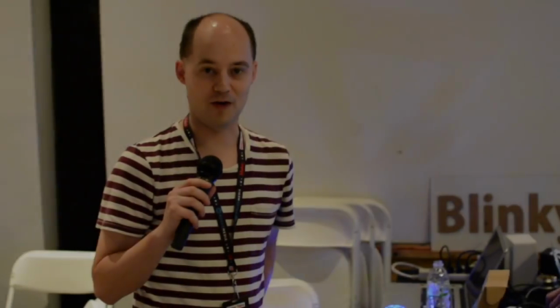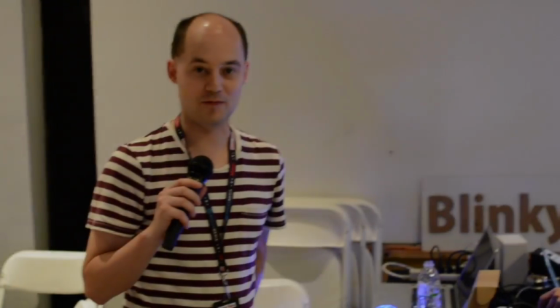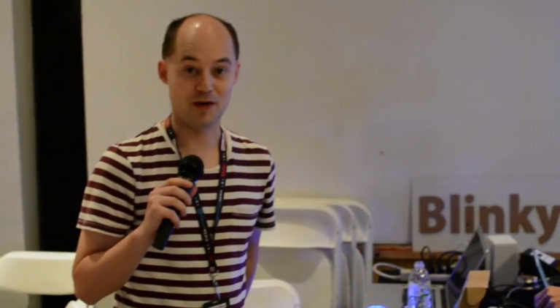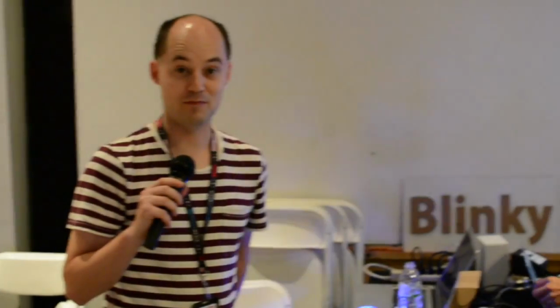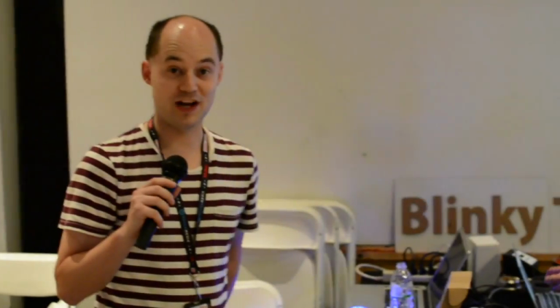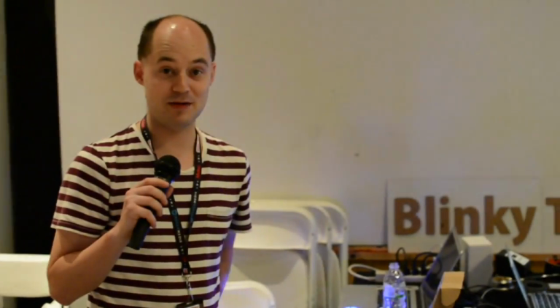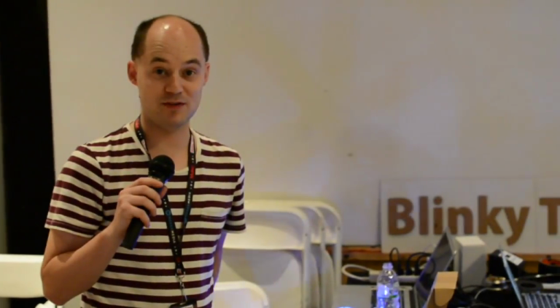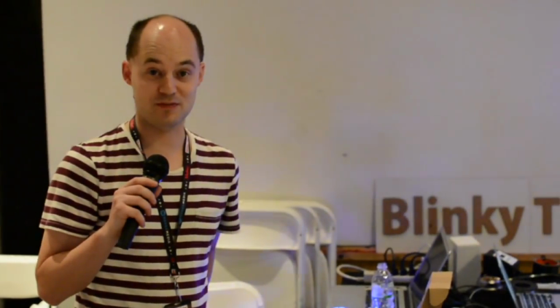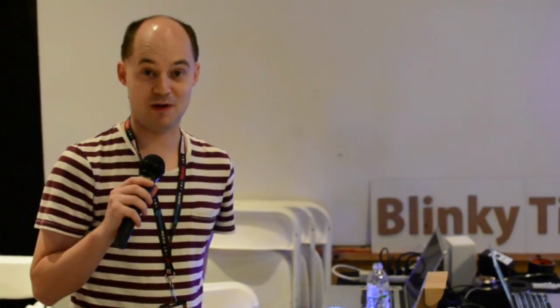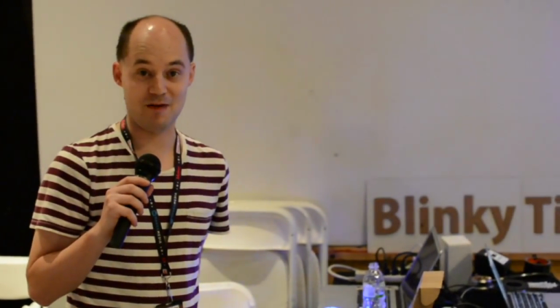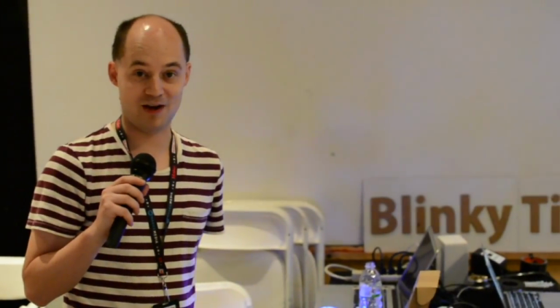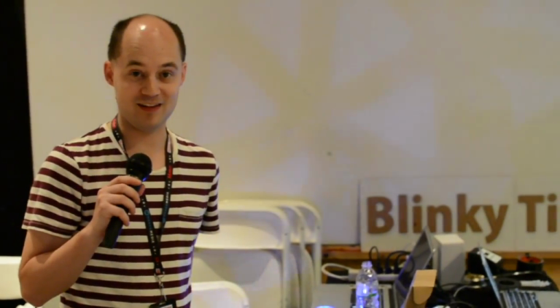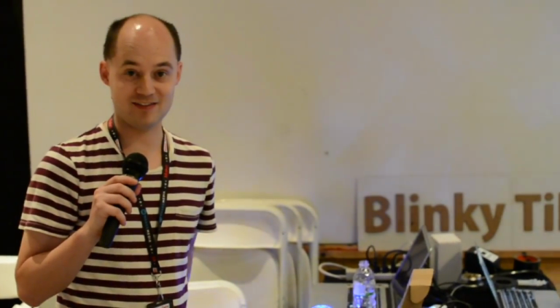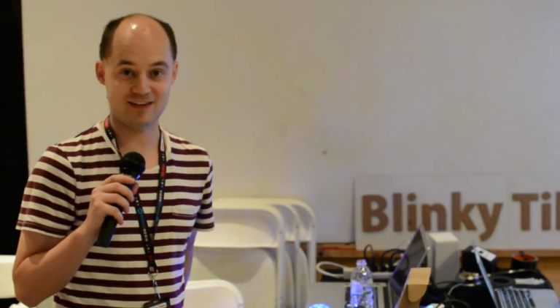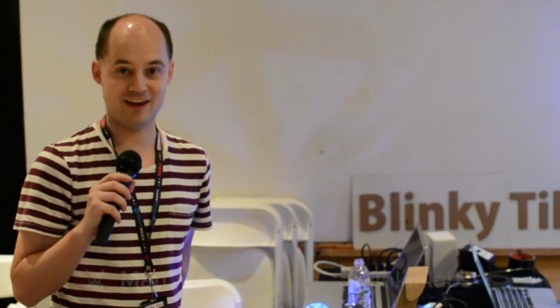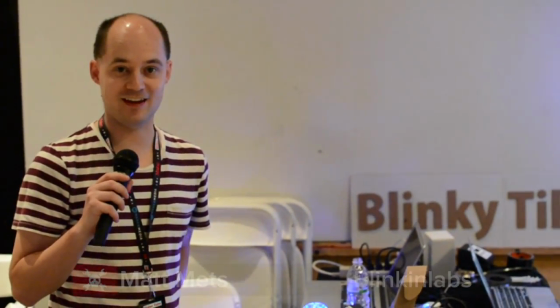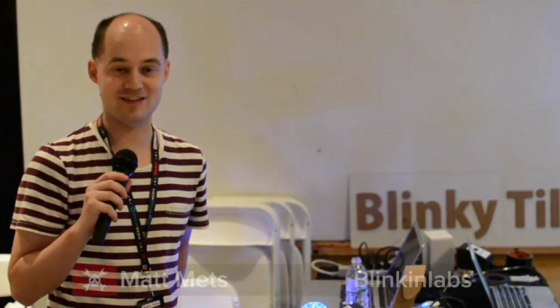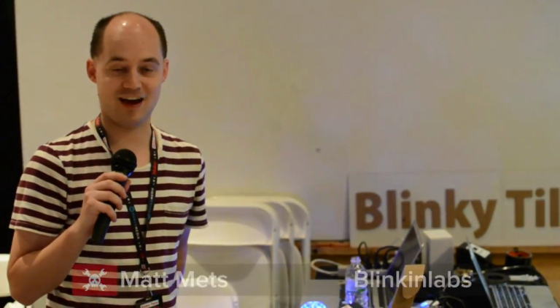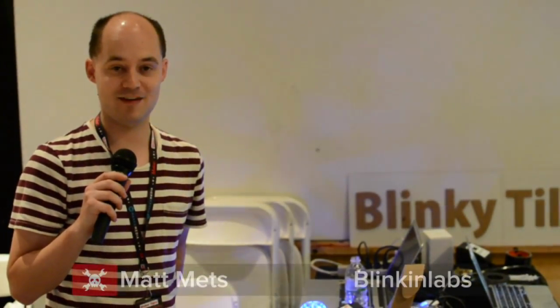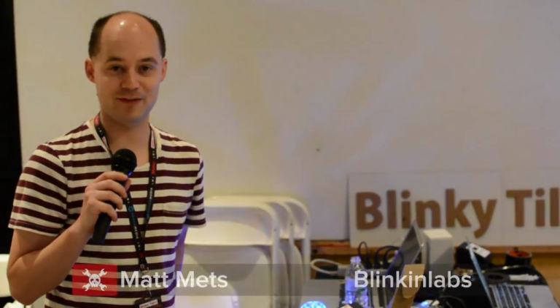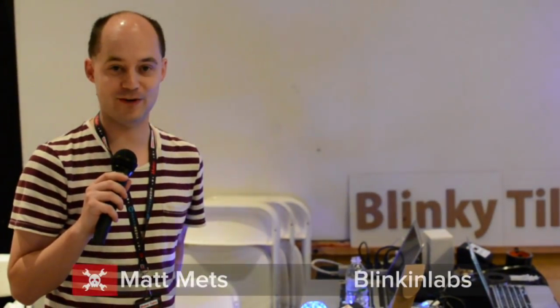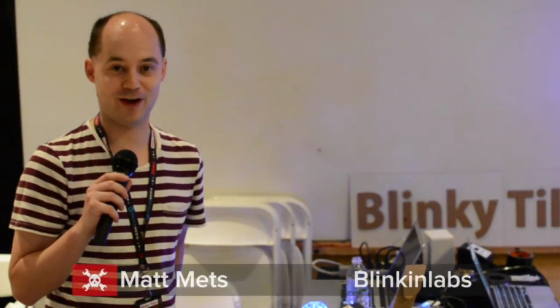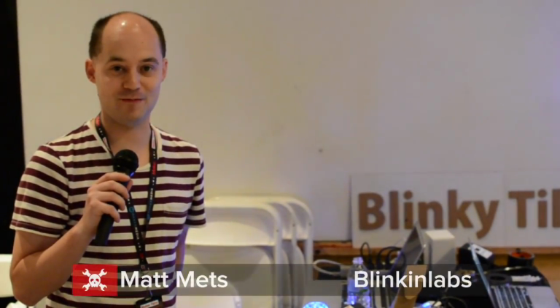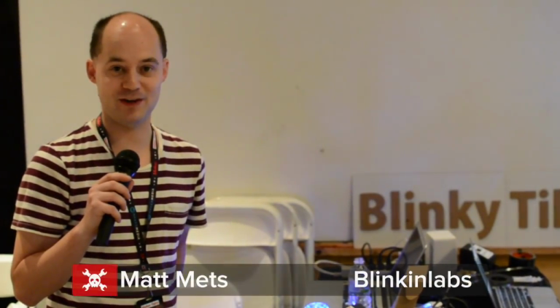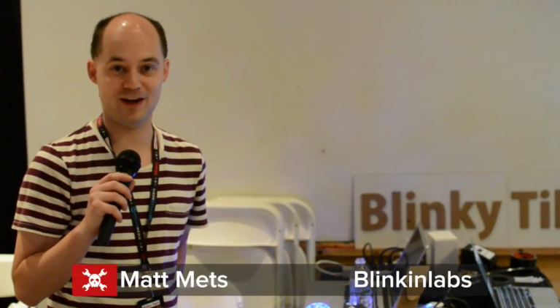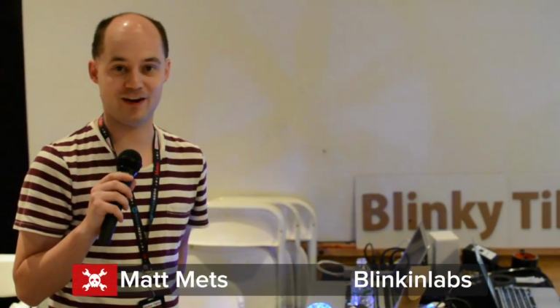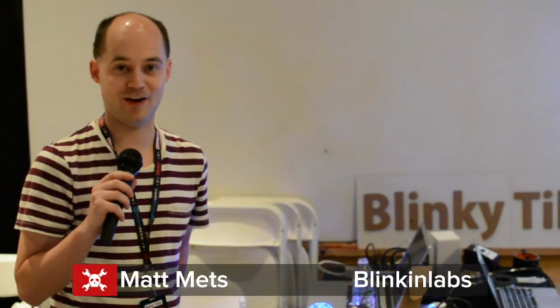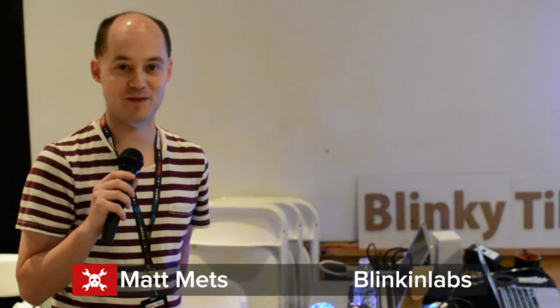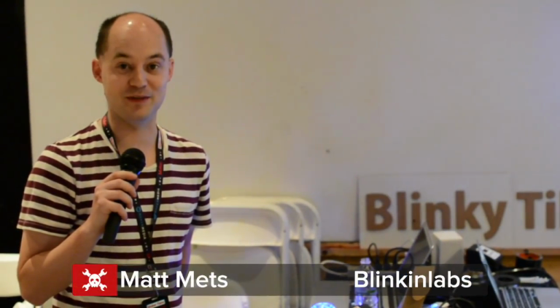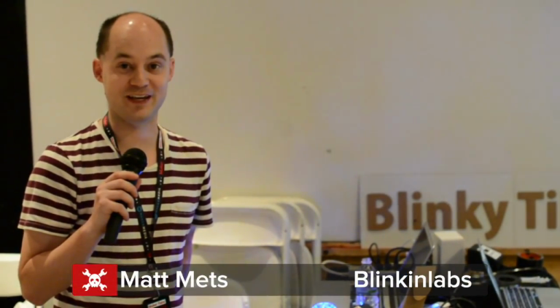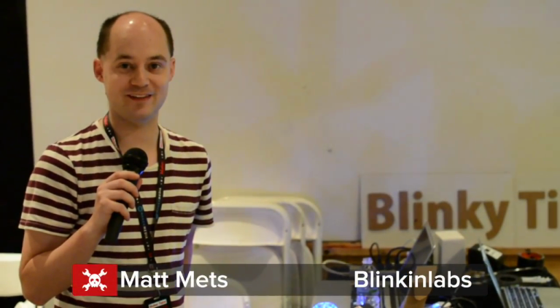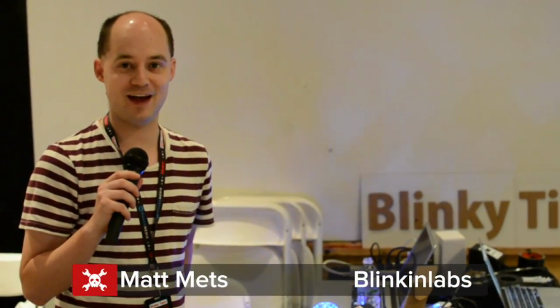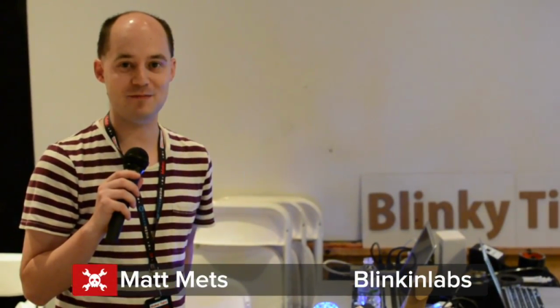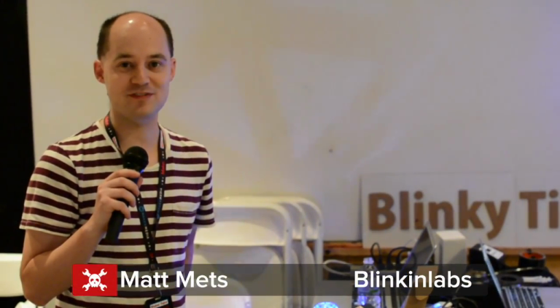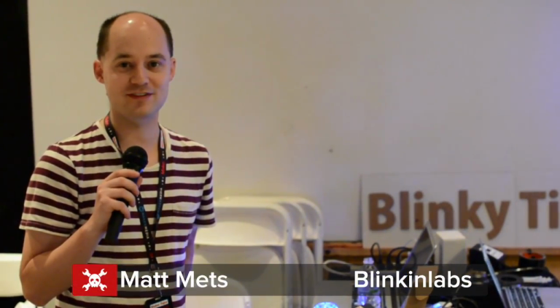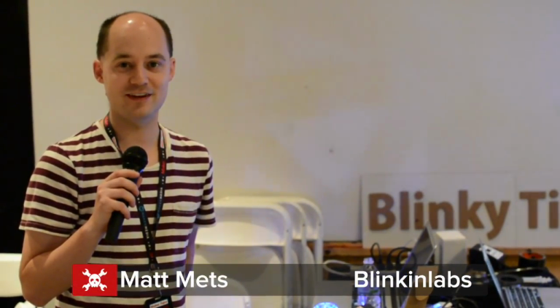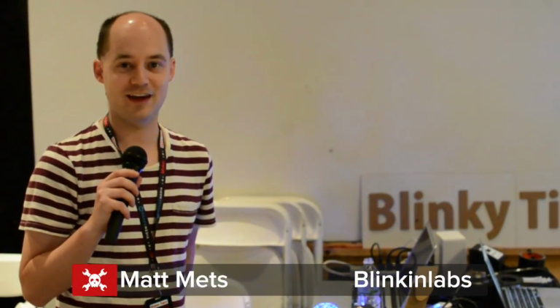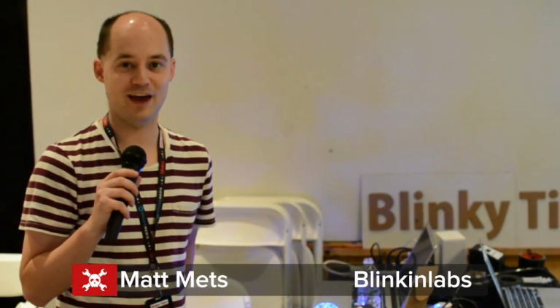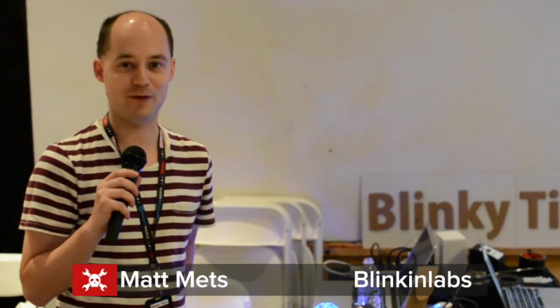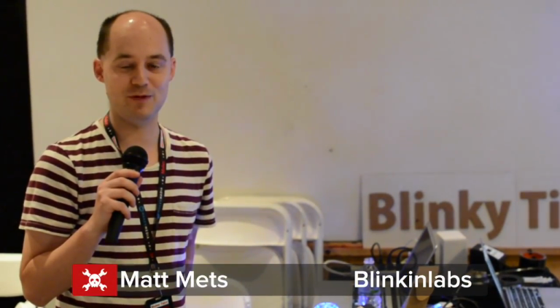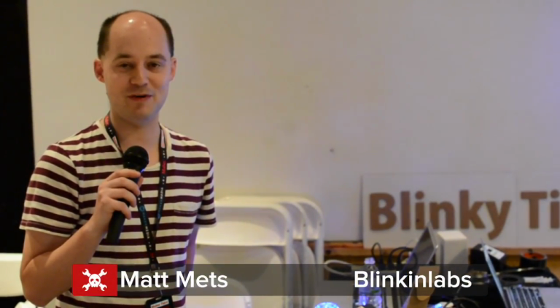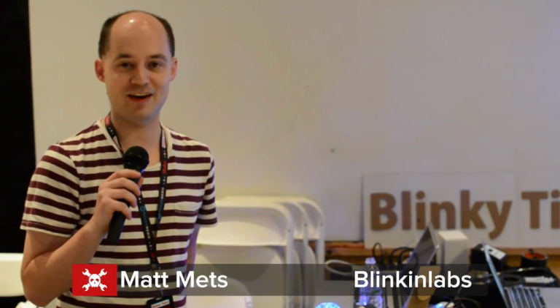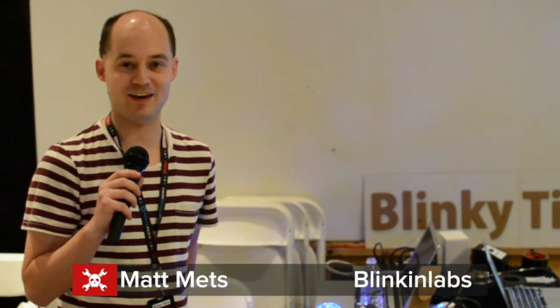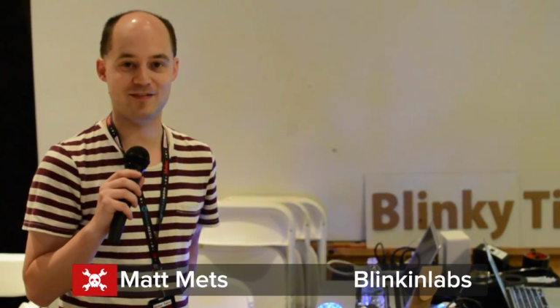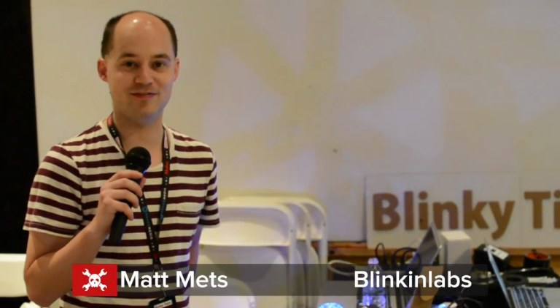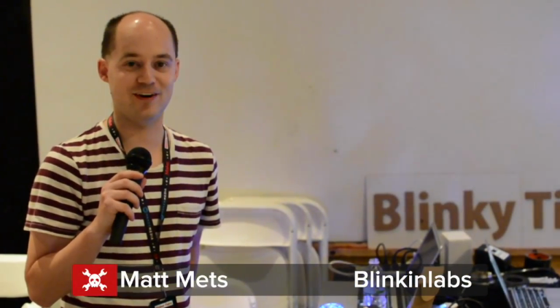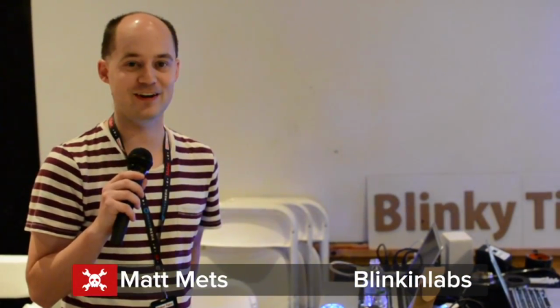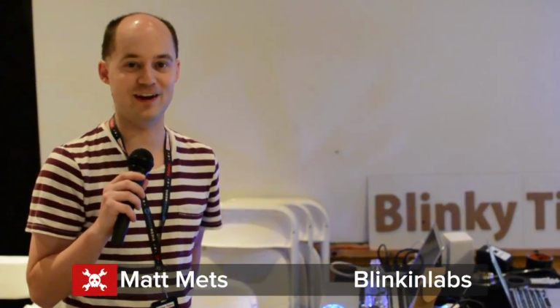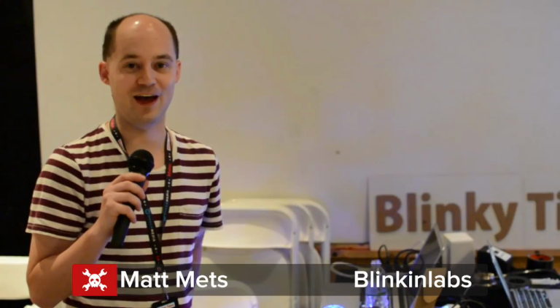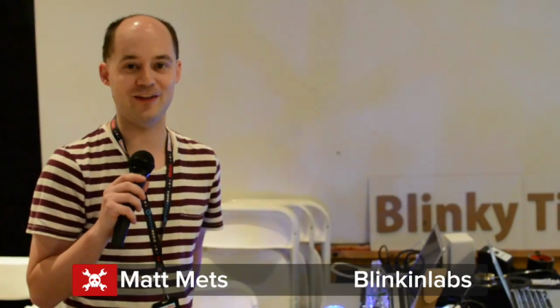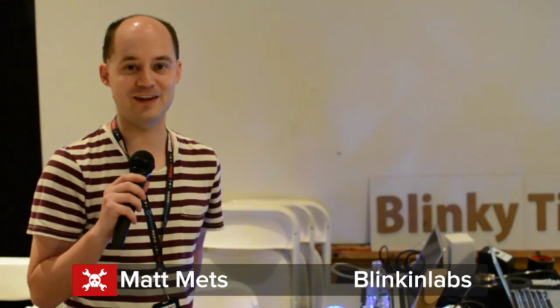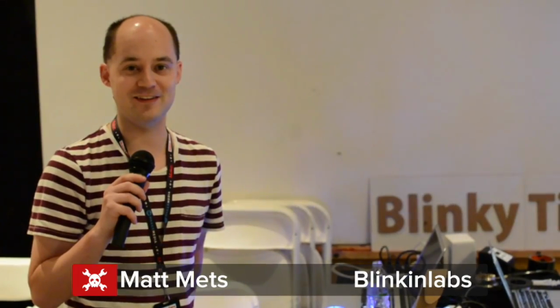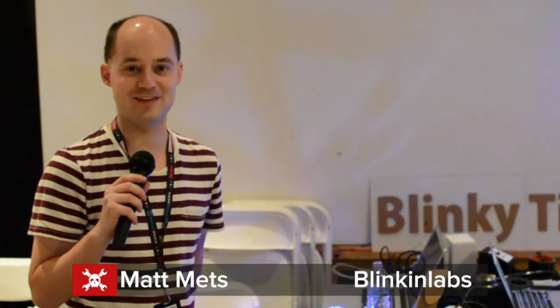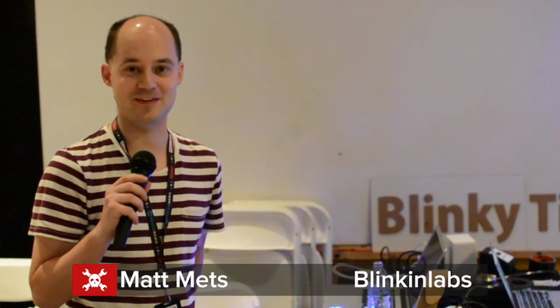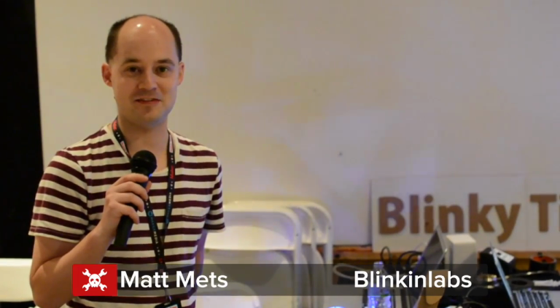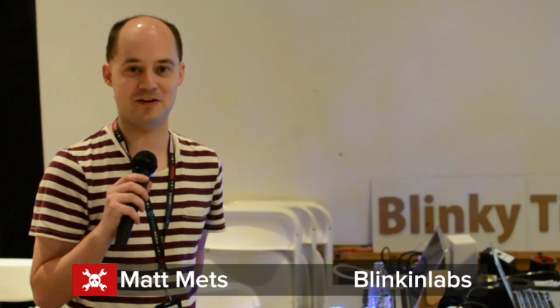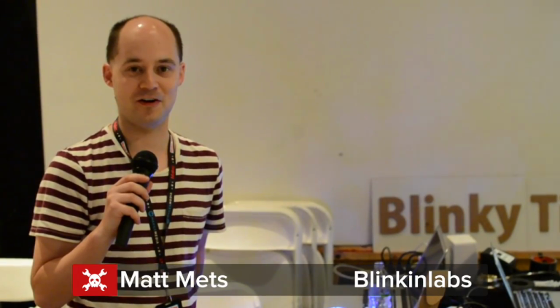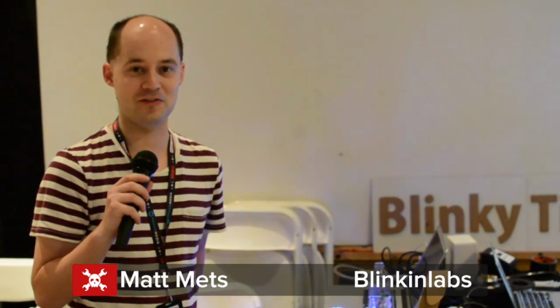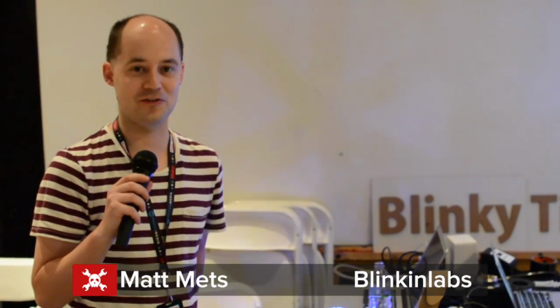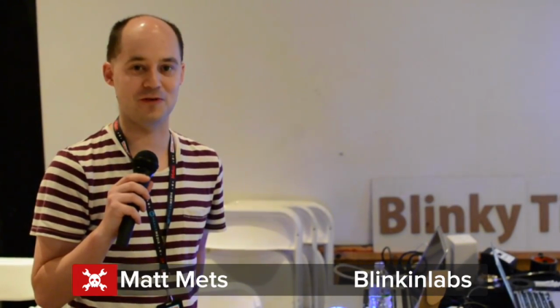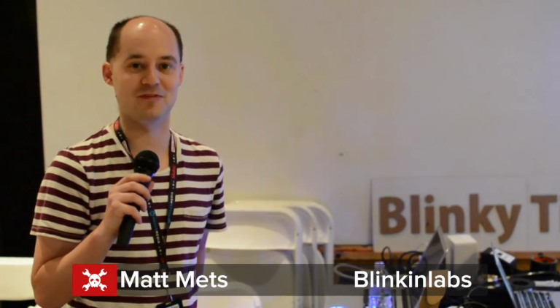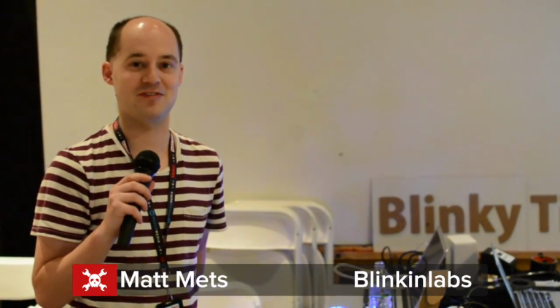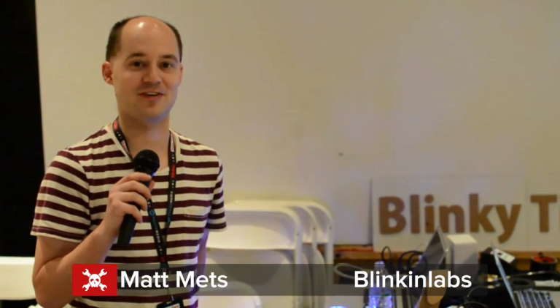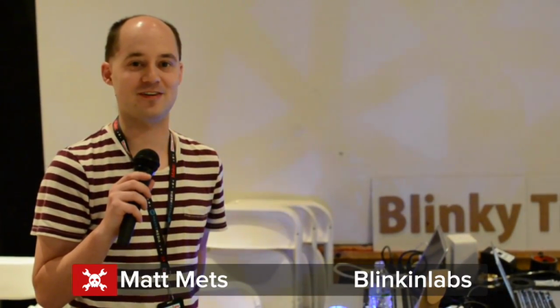My name is Matt Matz, and I have a little company I call Blinkin' Labs, and we make fun LED things that are also open source.